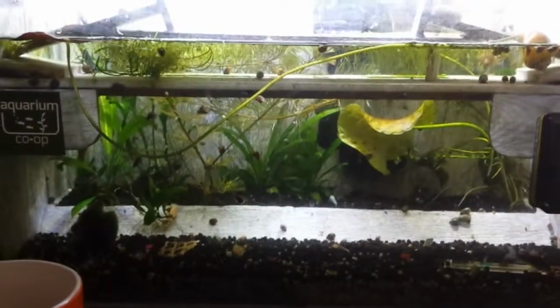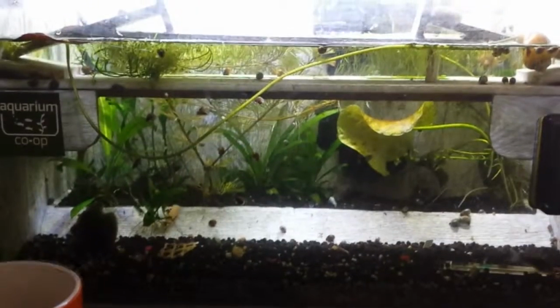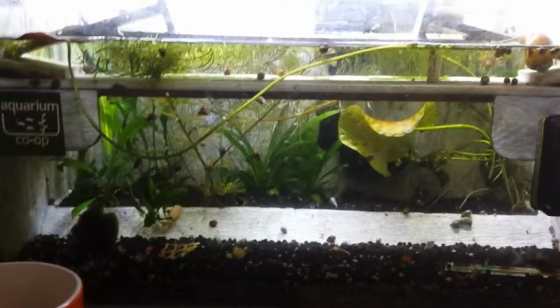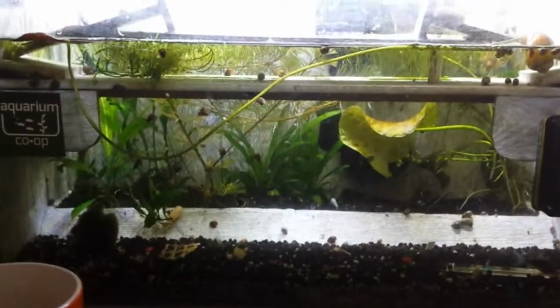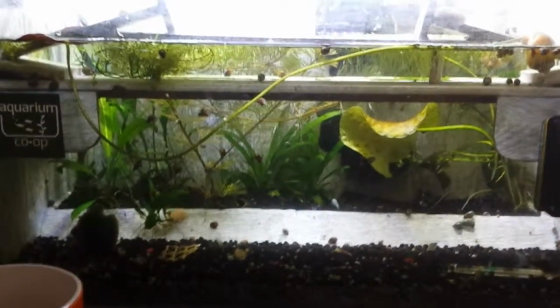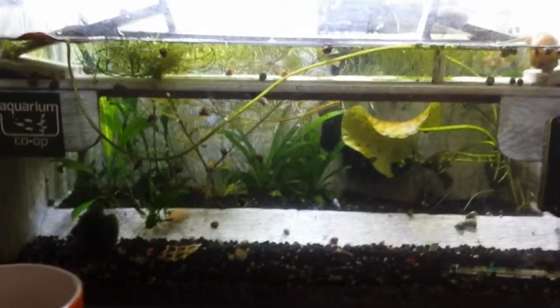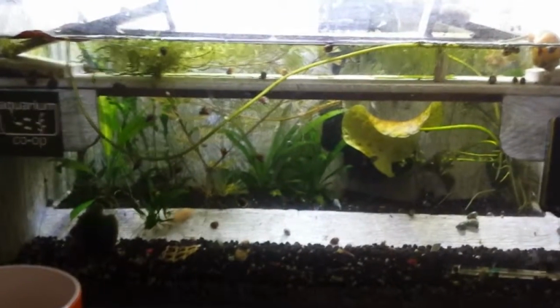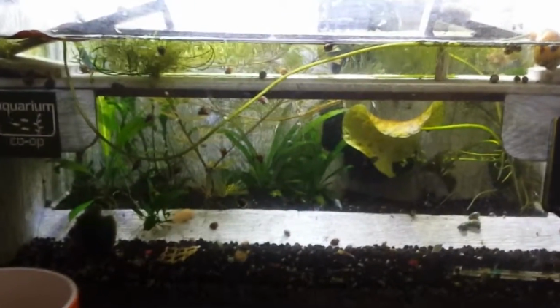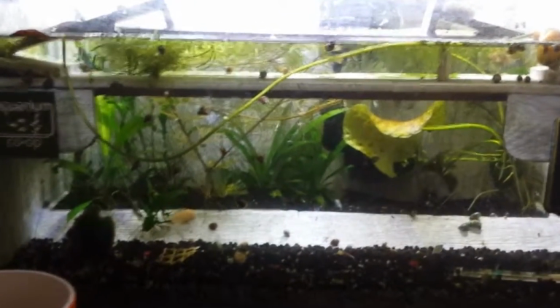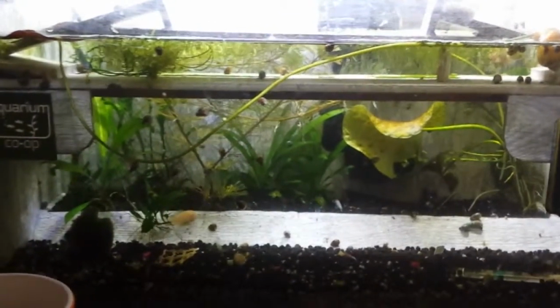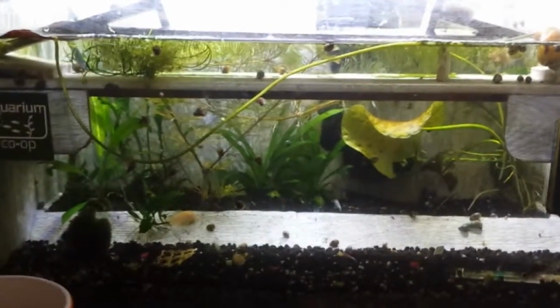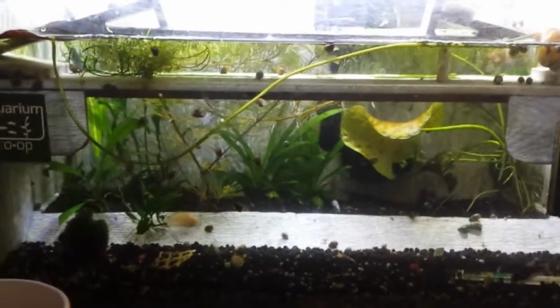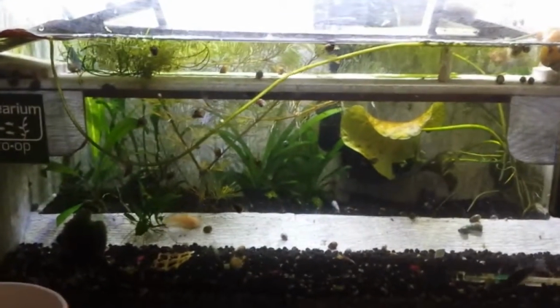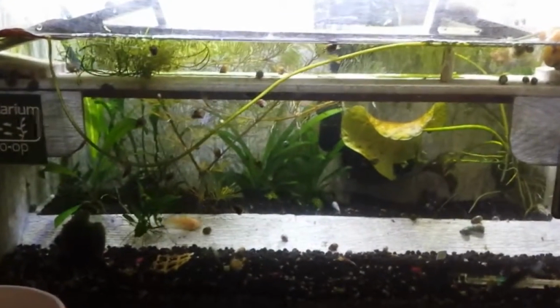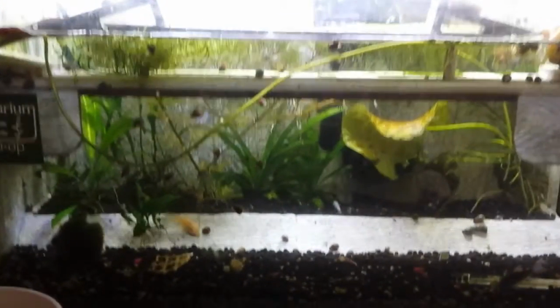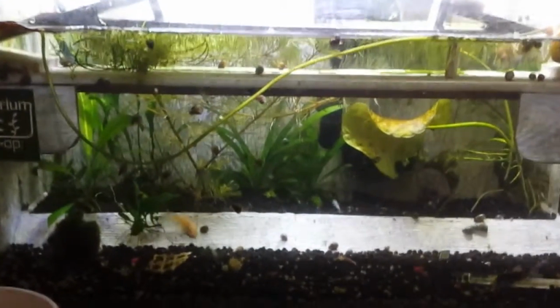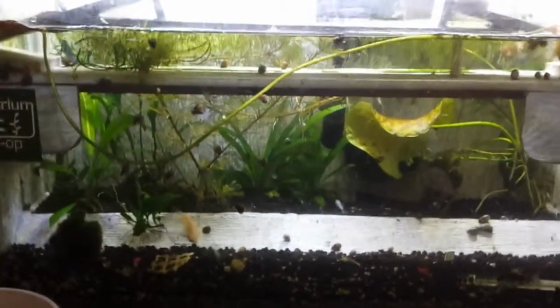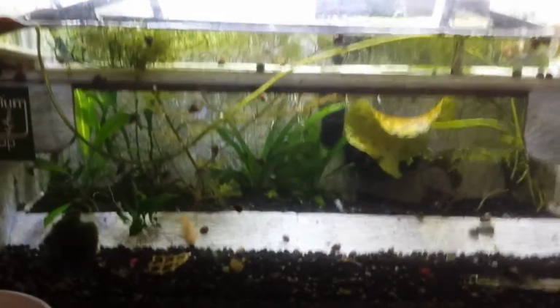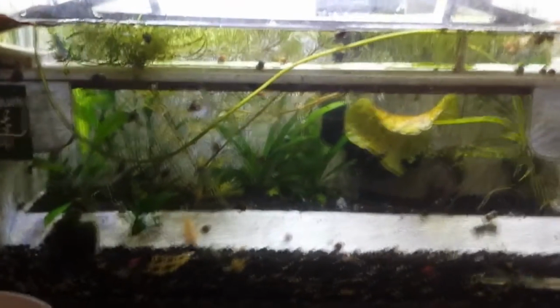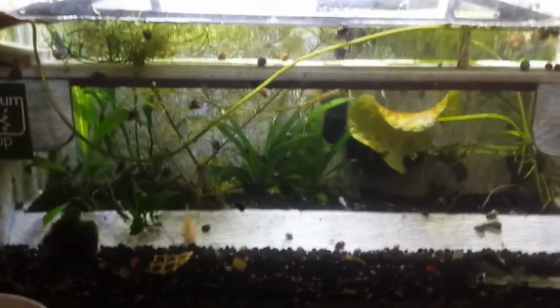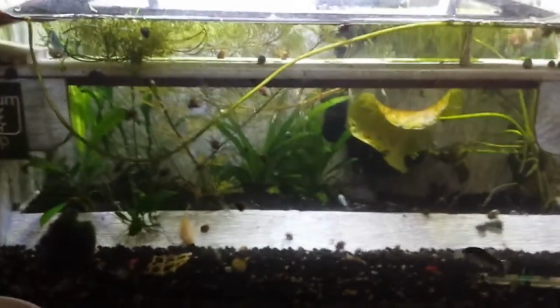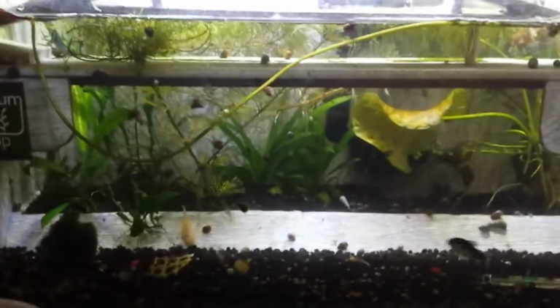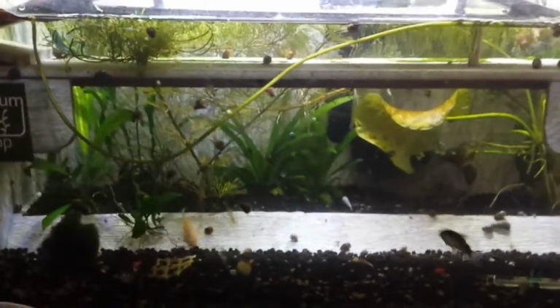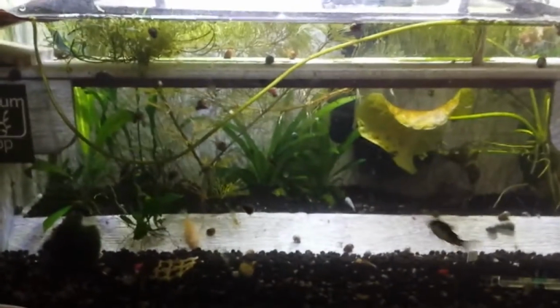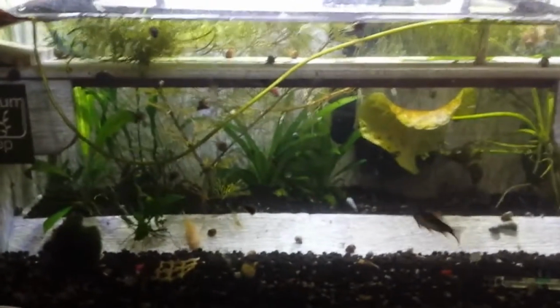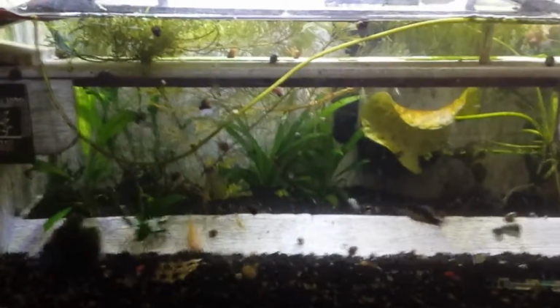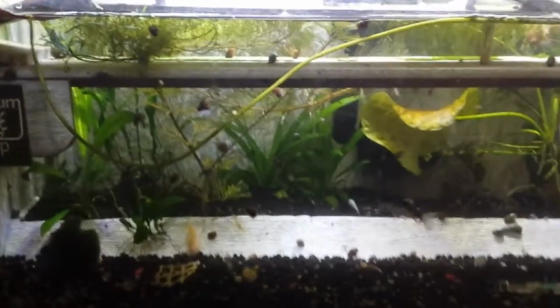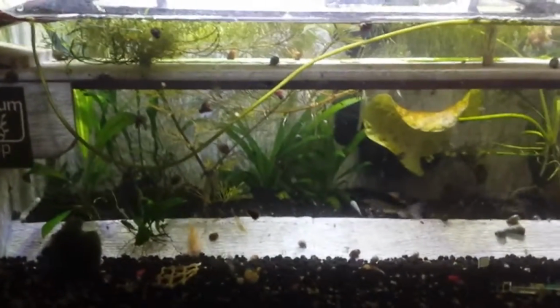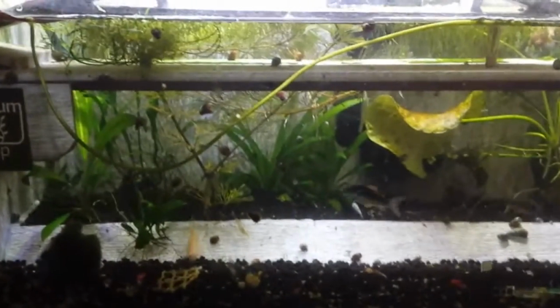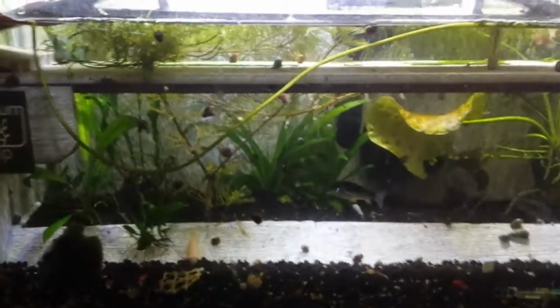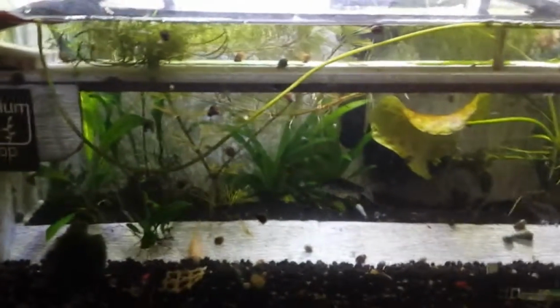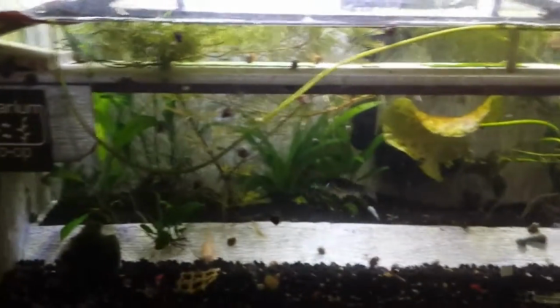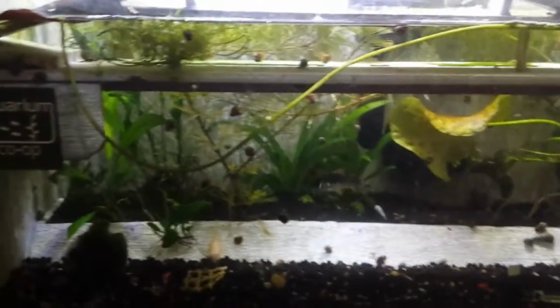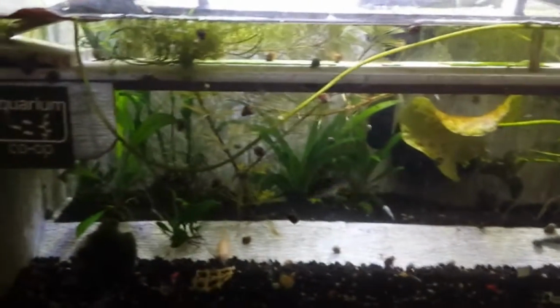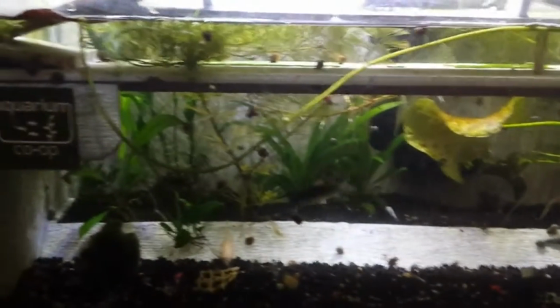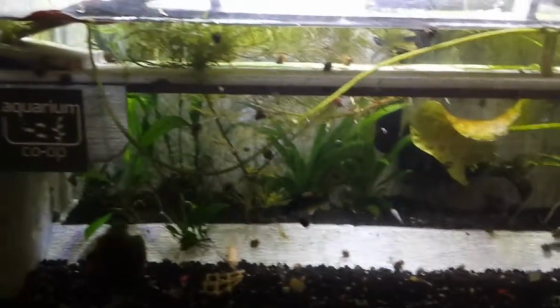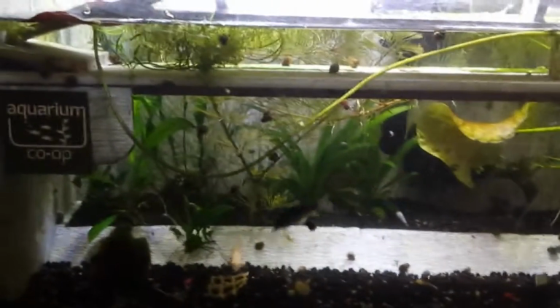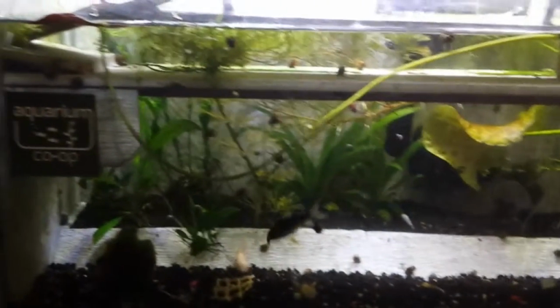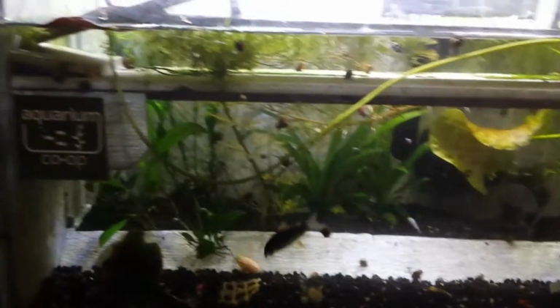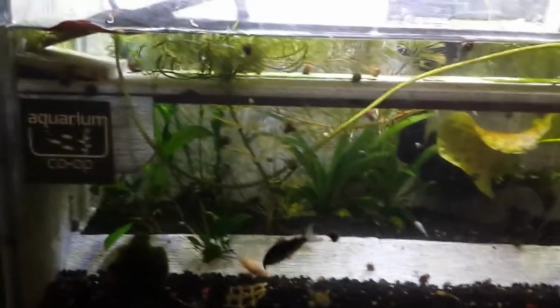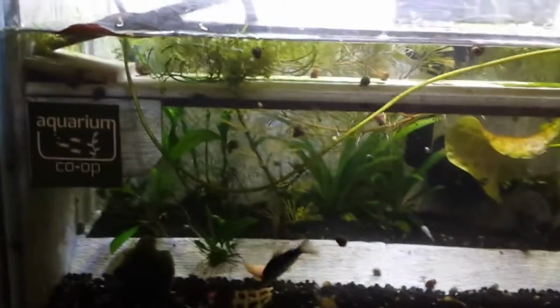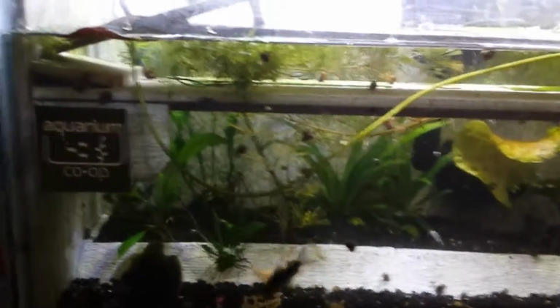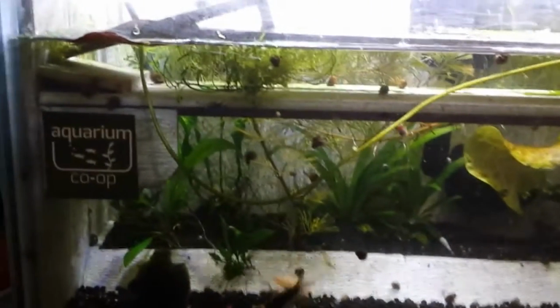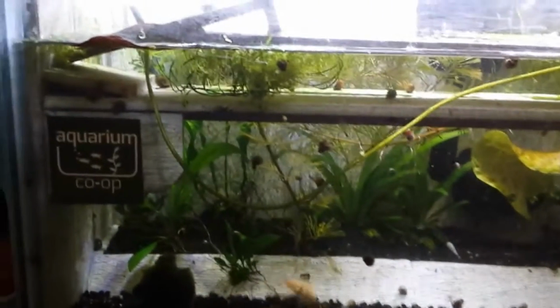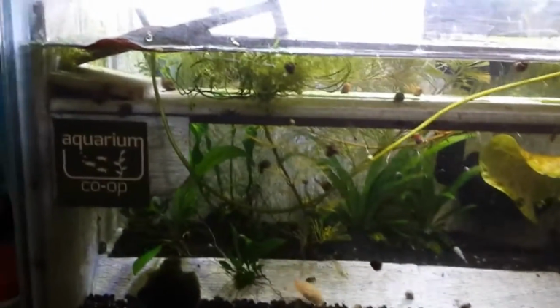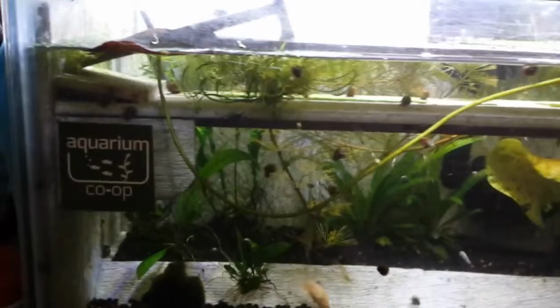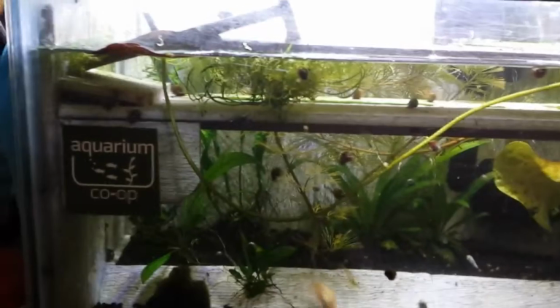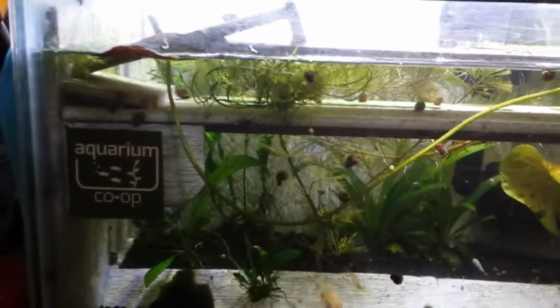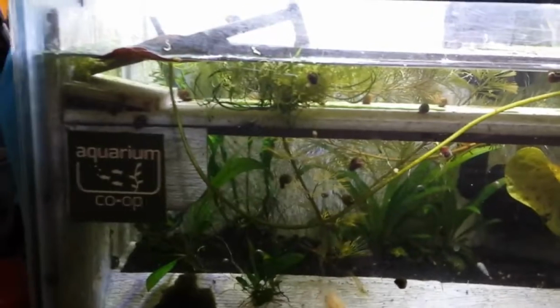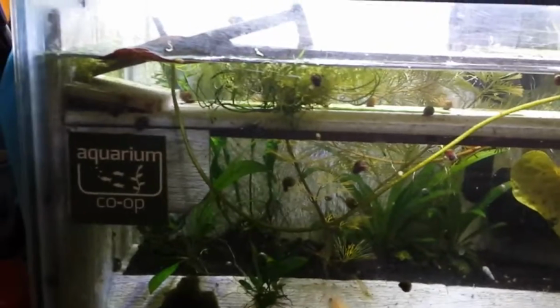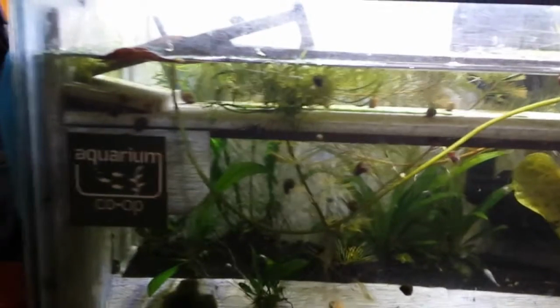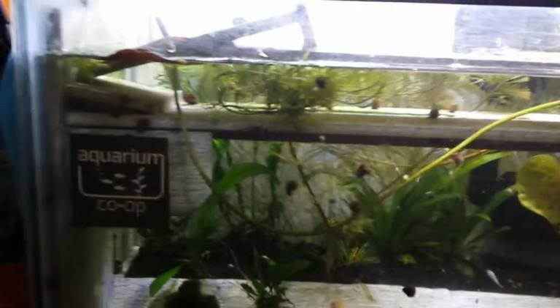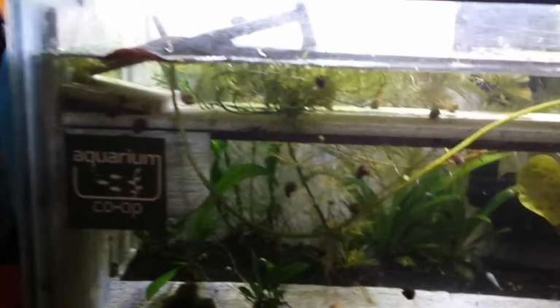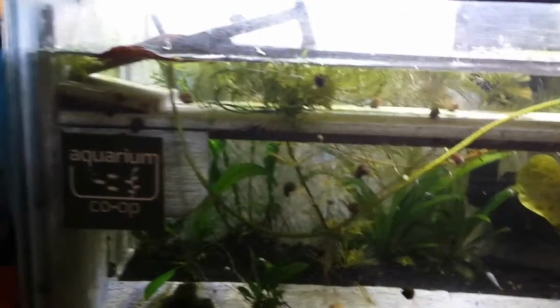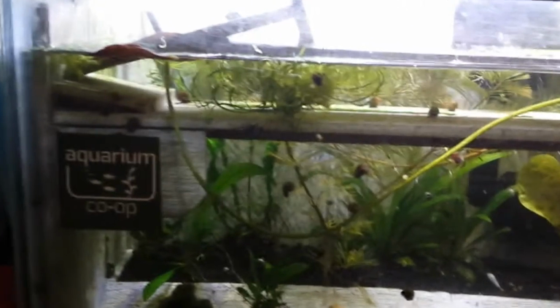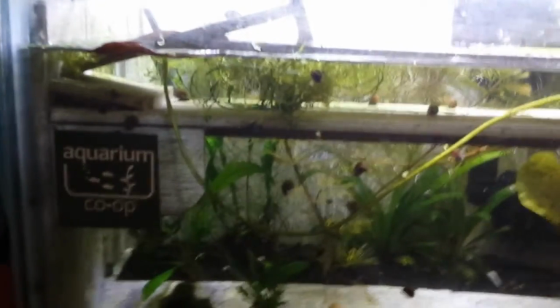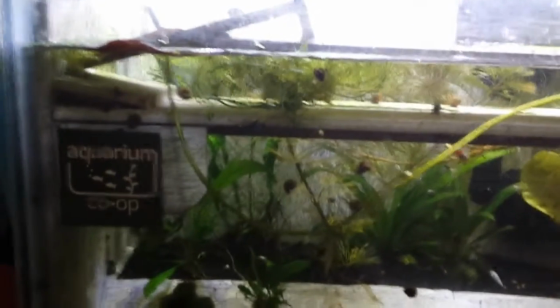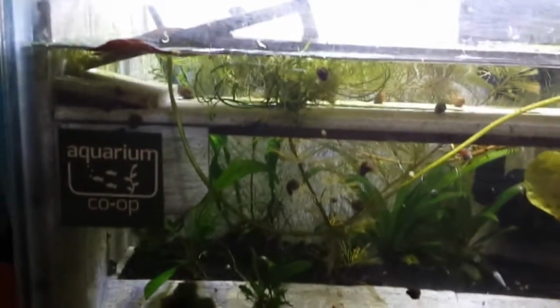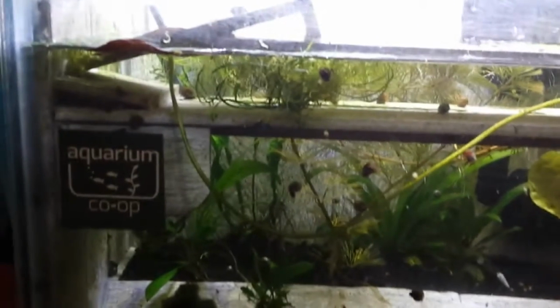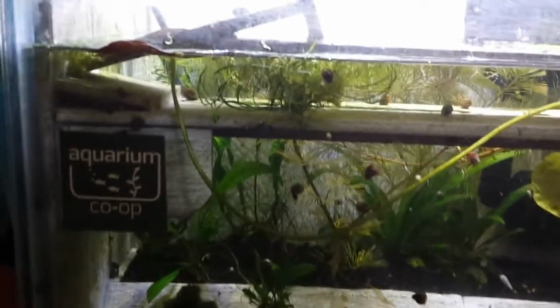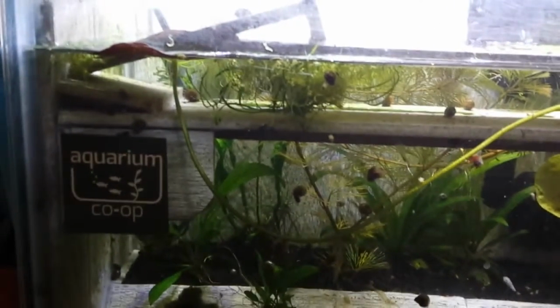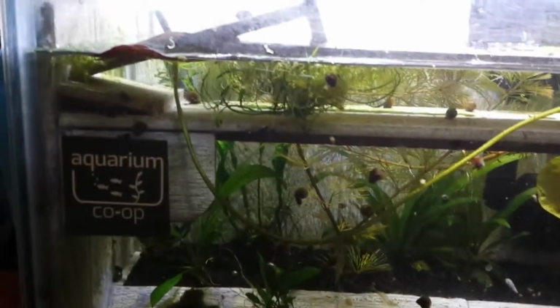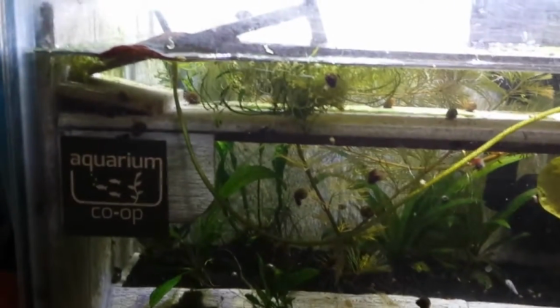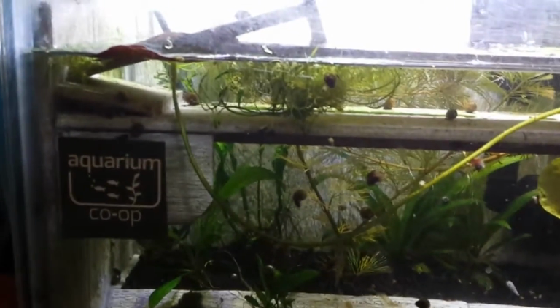Mel here at Mad Botany Organic Farms. Just wanted to give a quick update on my 10 gallon planting tank.